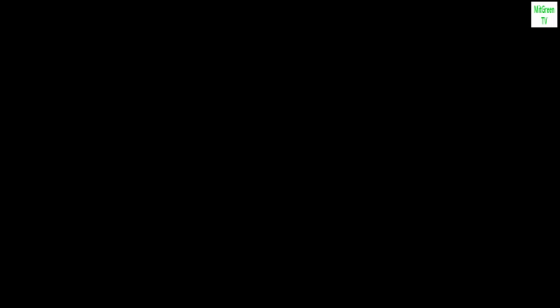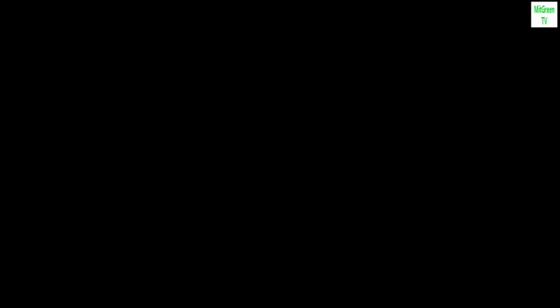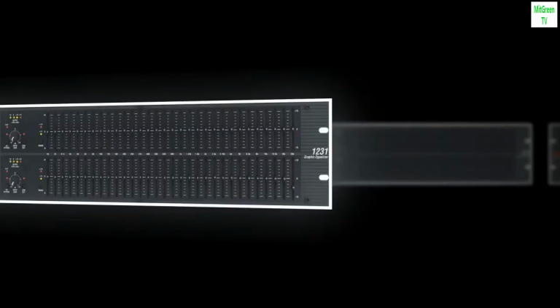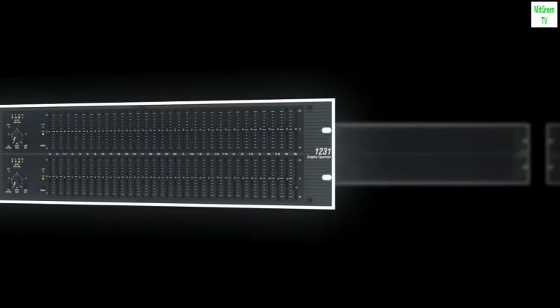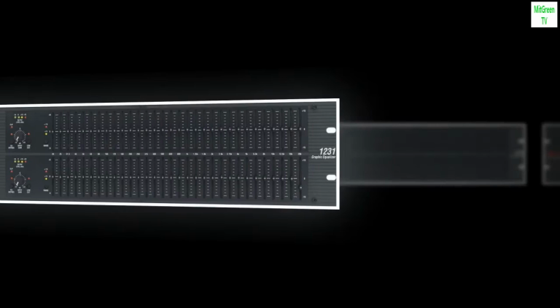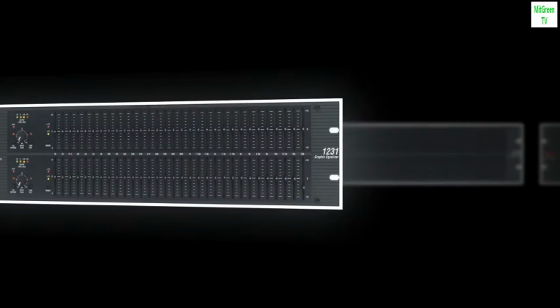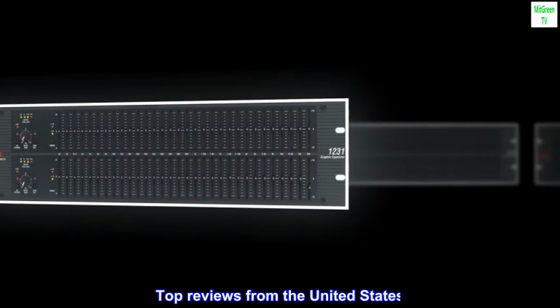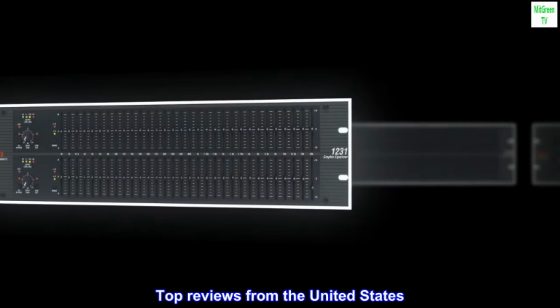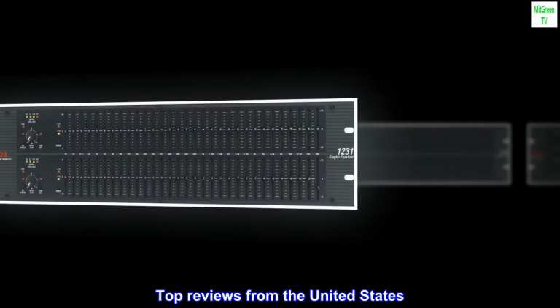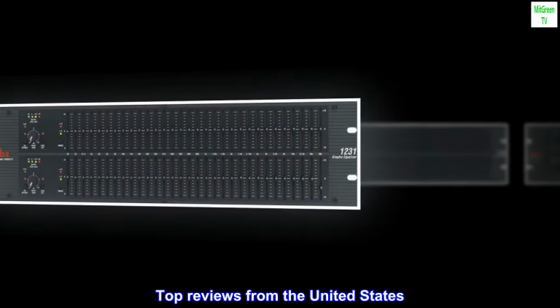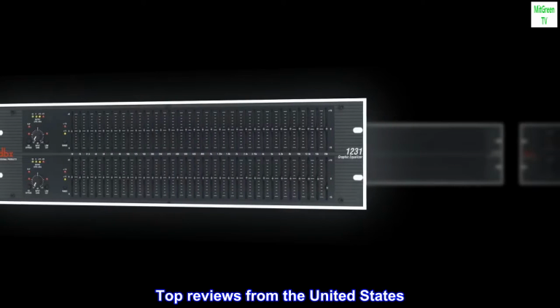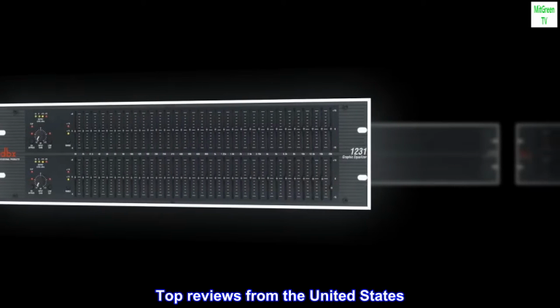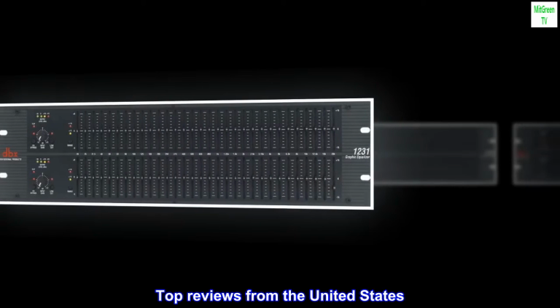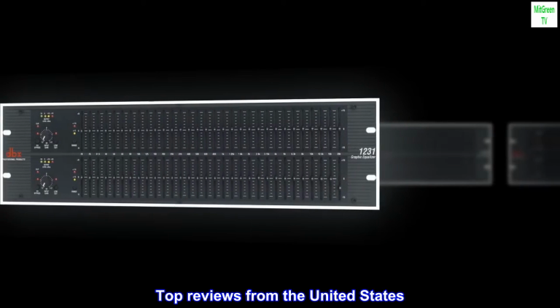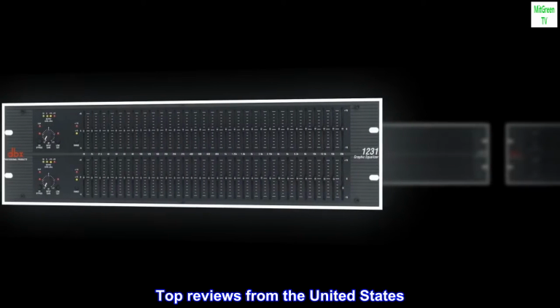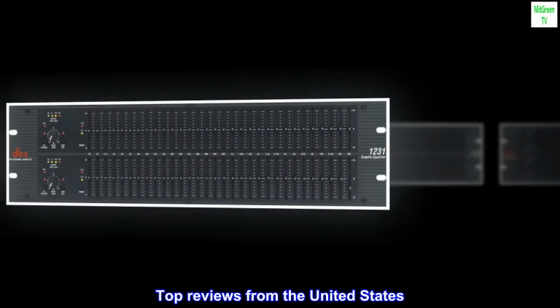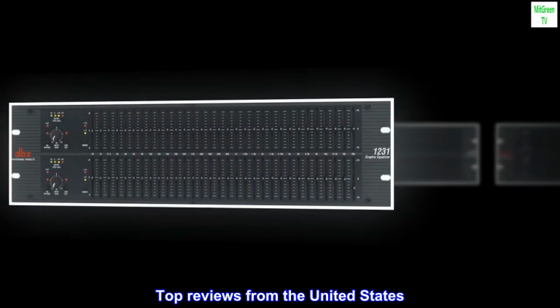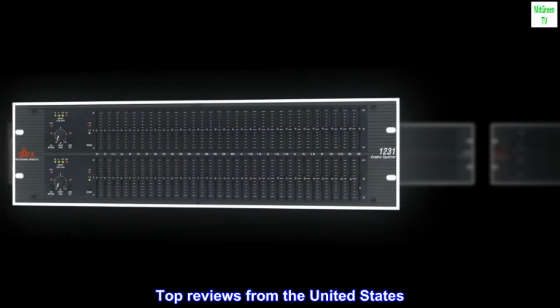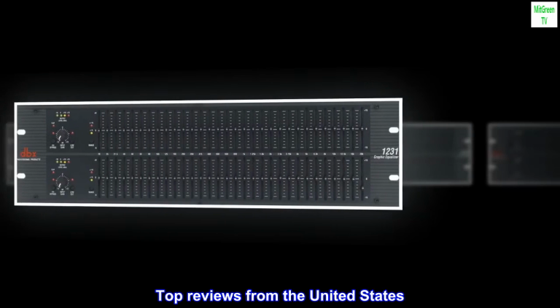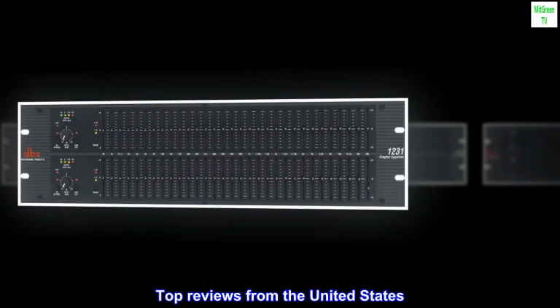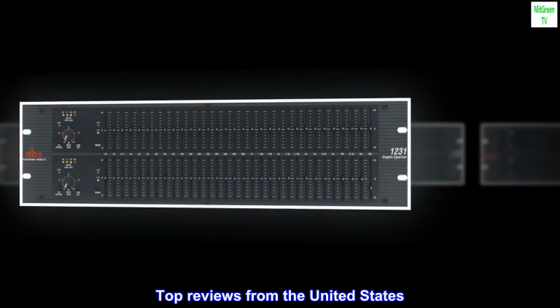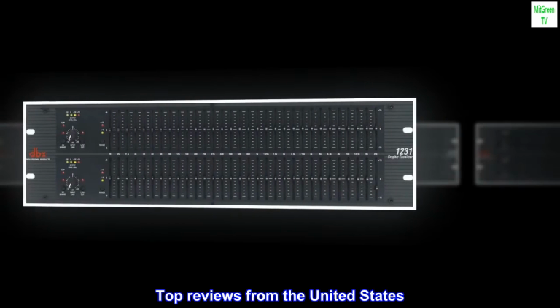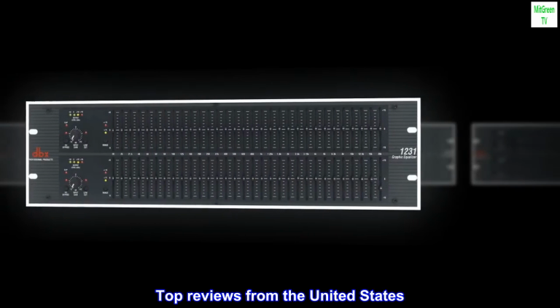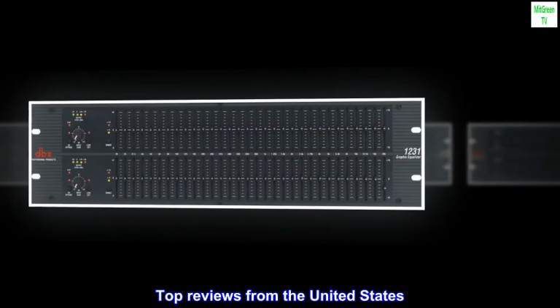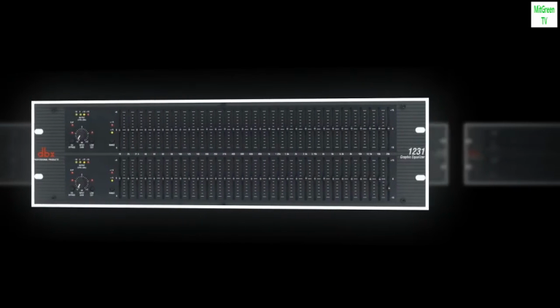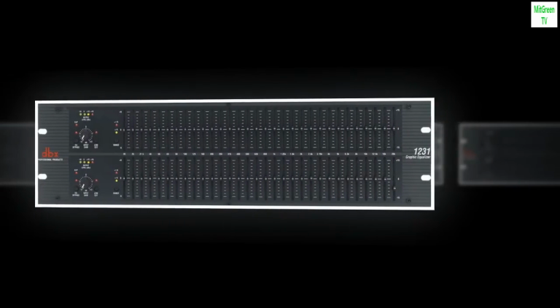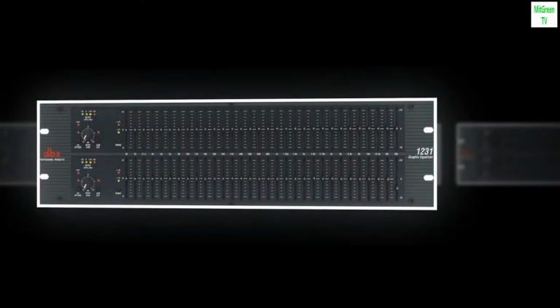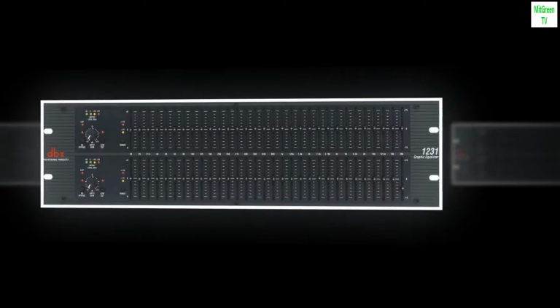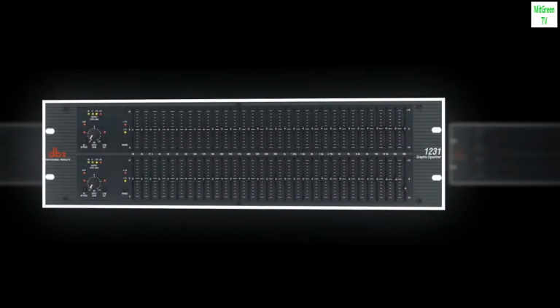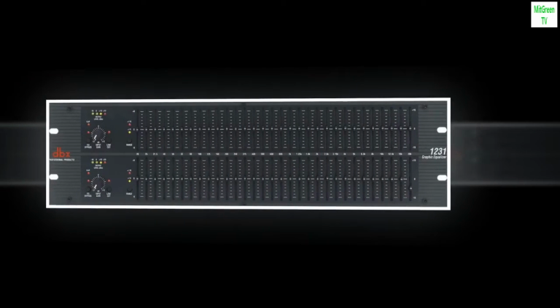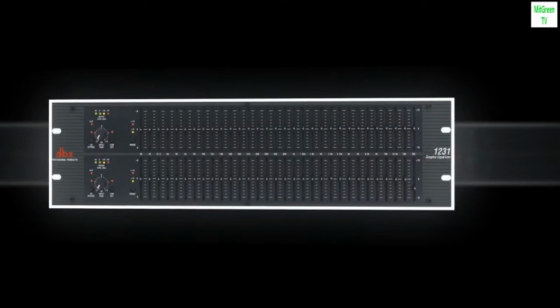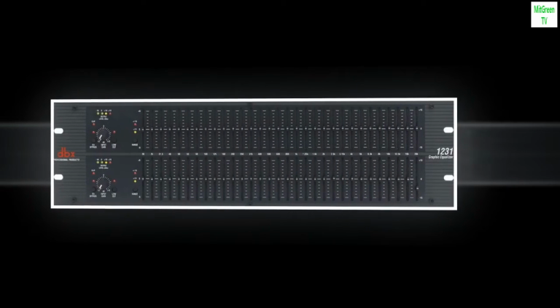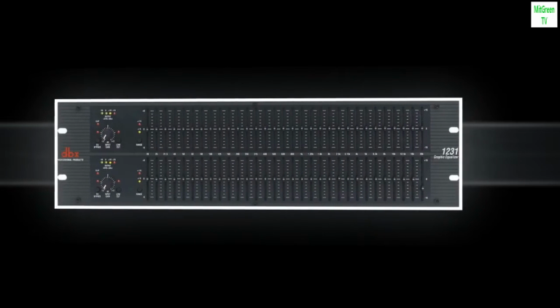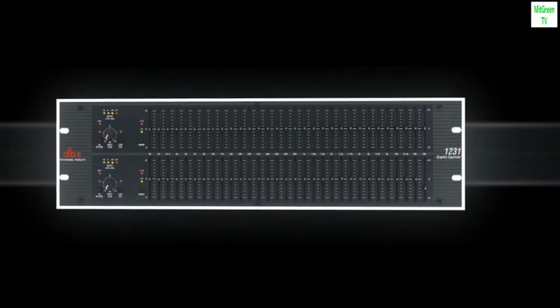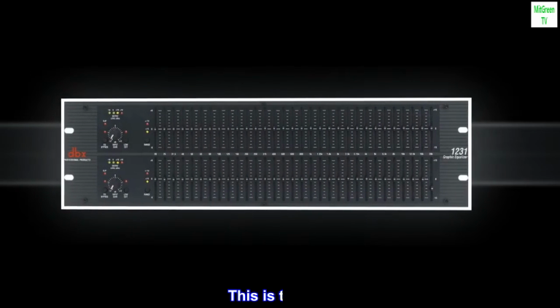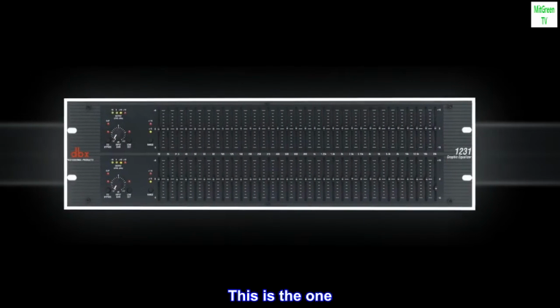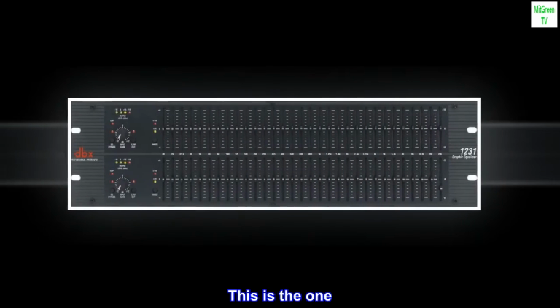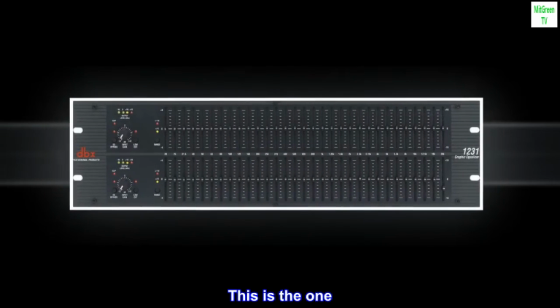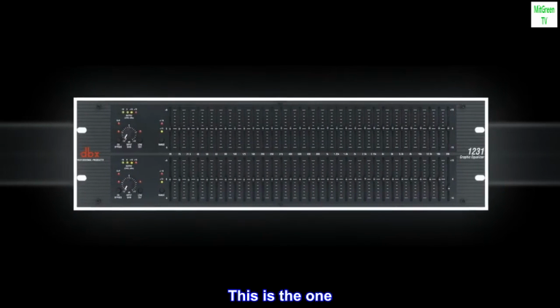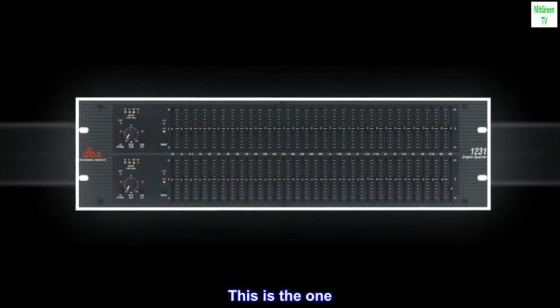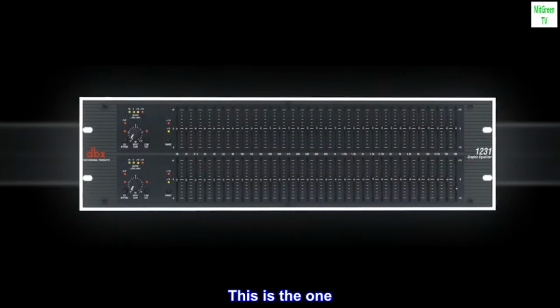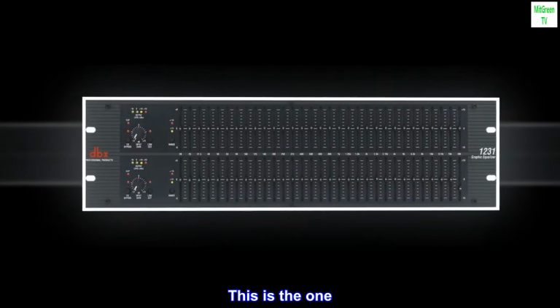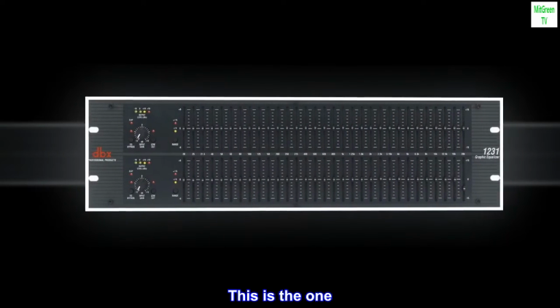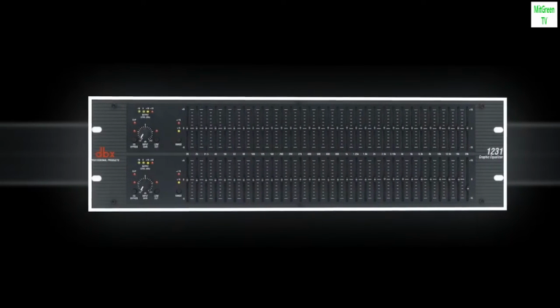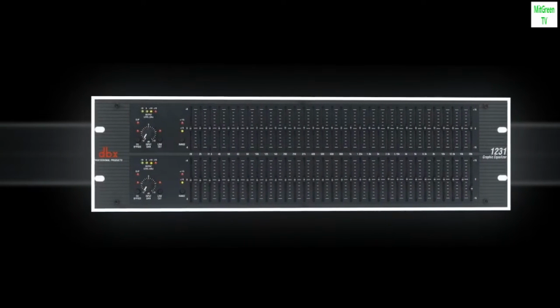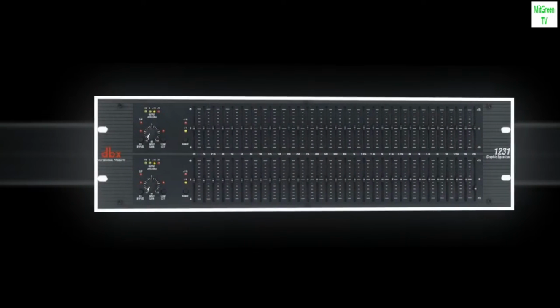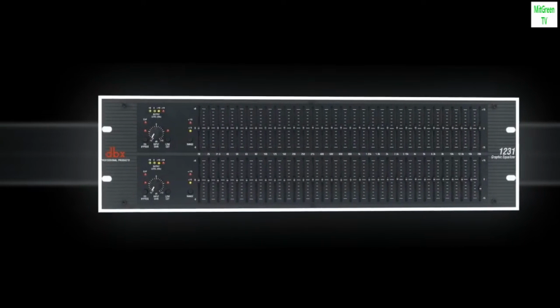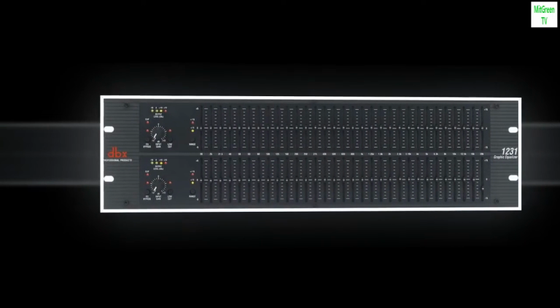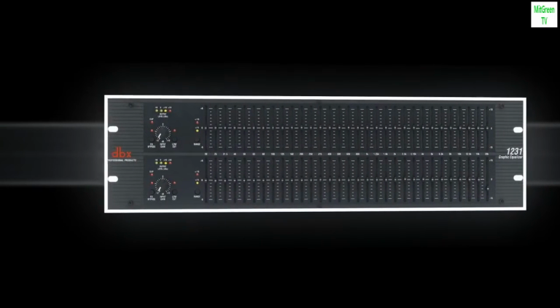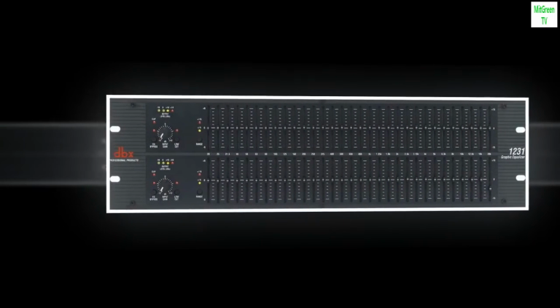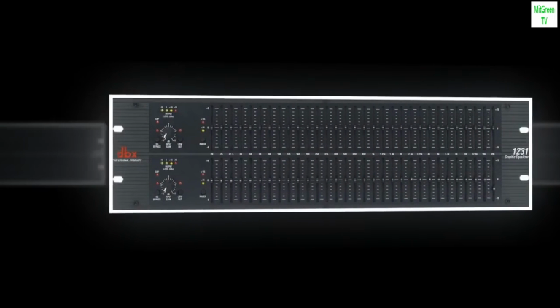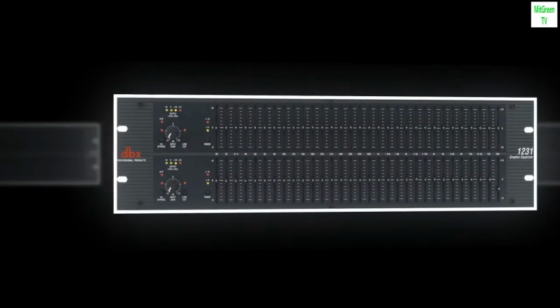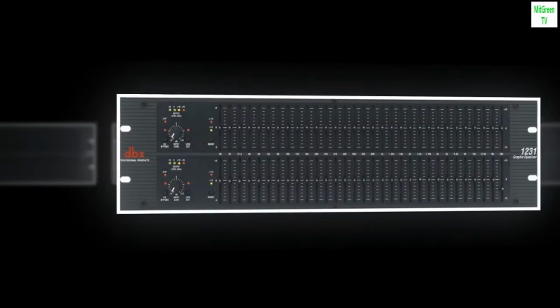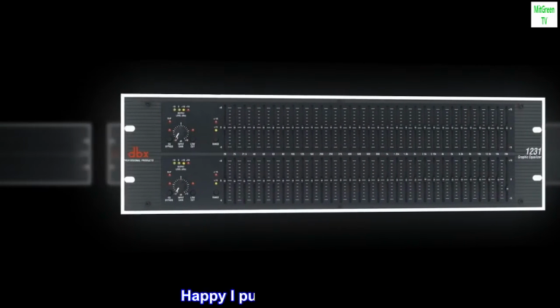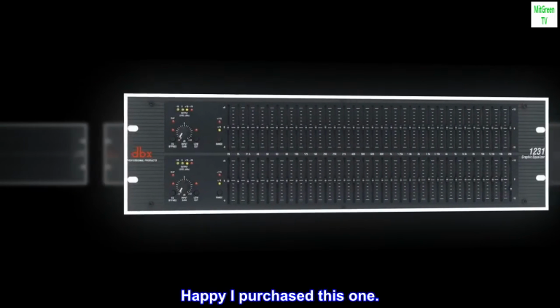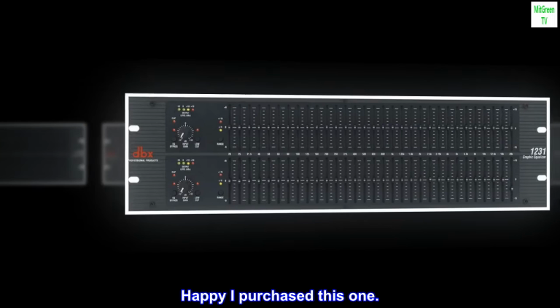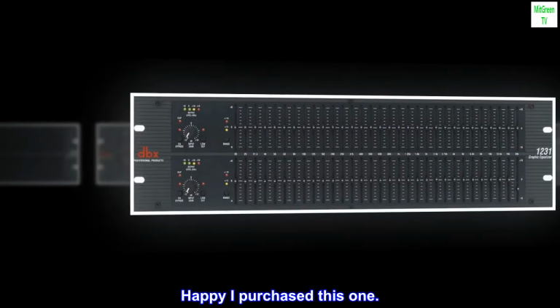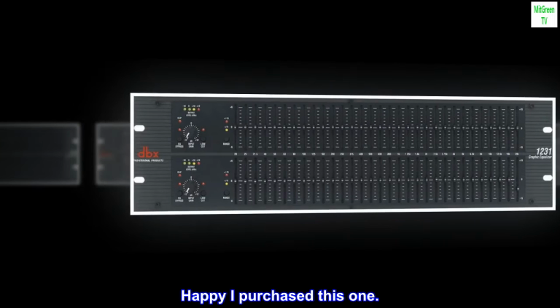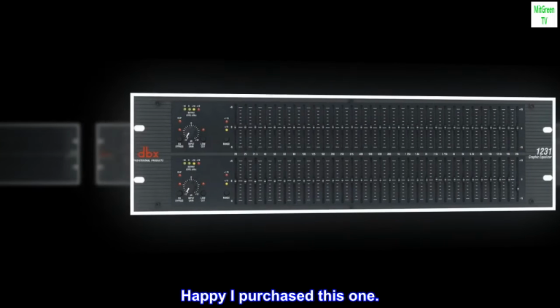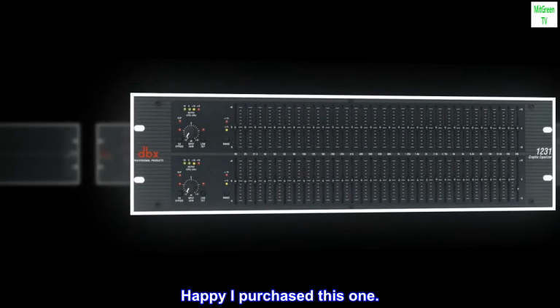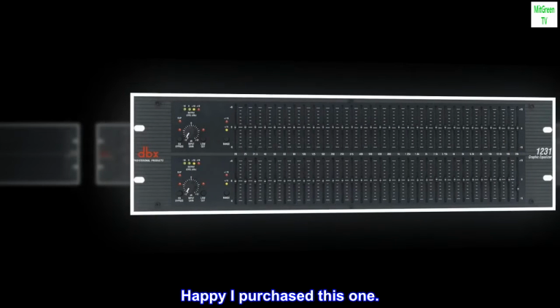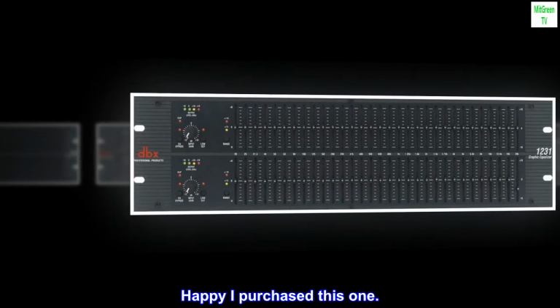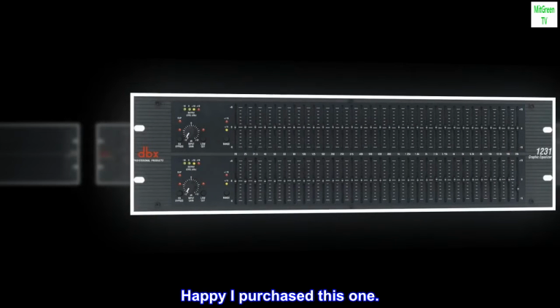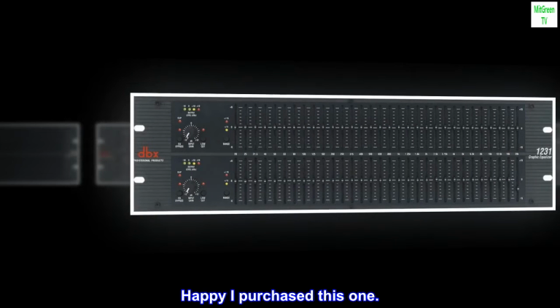Top reviews from the United States: This is the one. Happy I purchased this one.